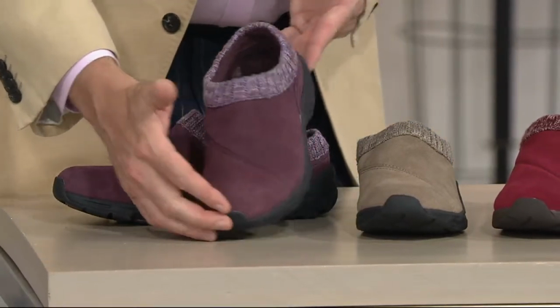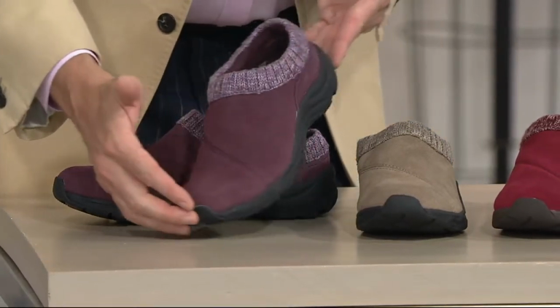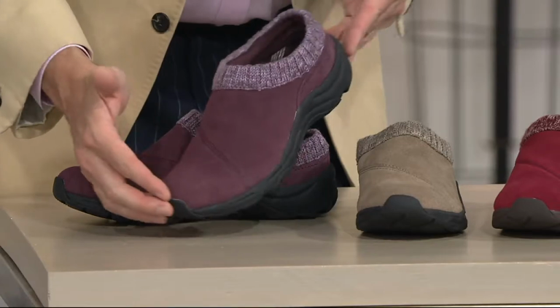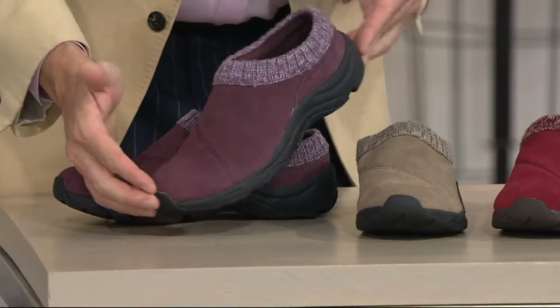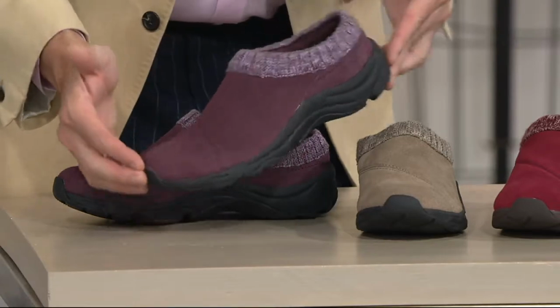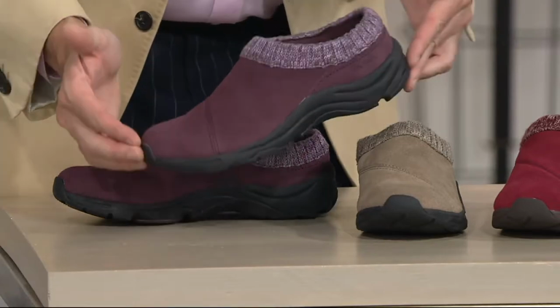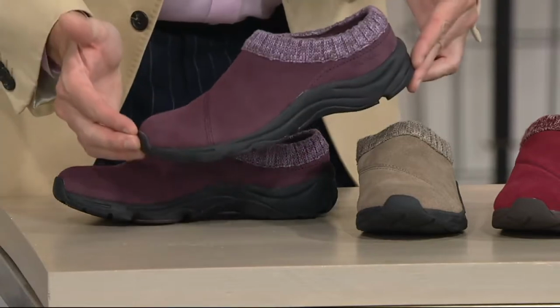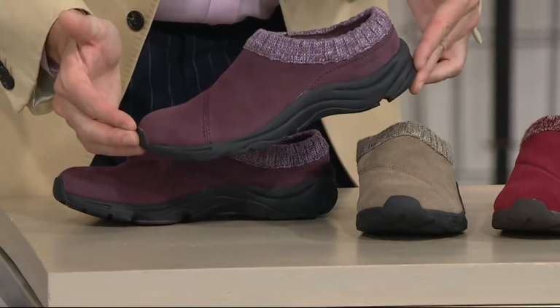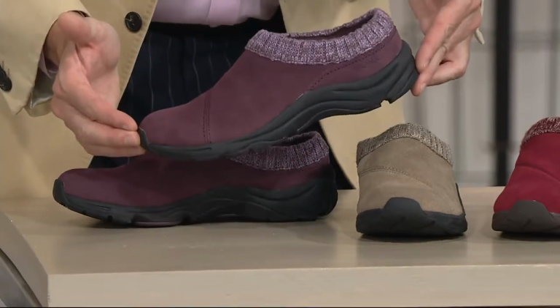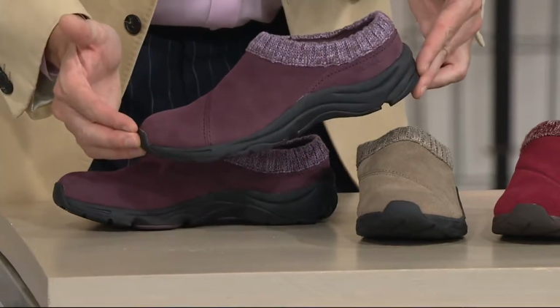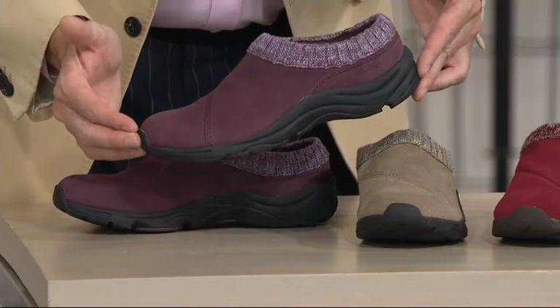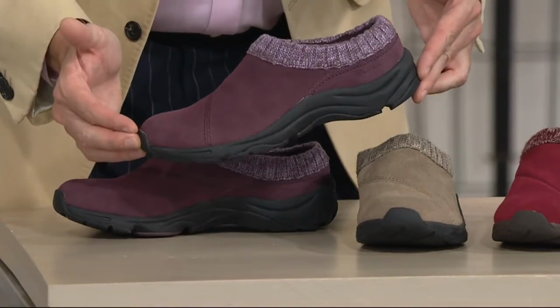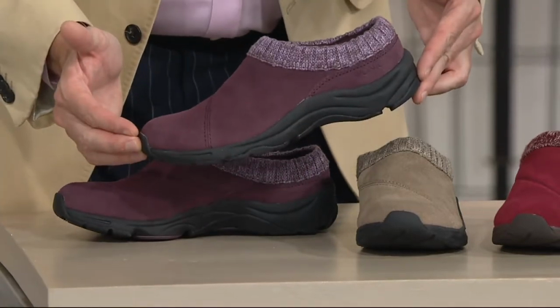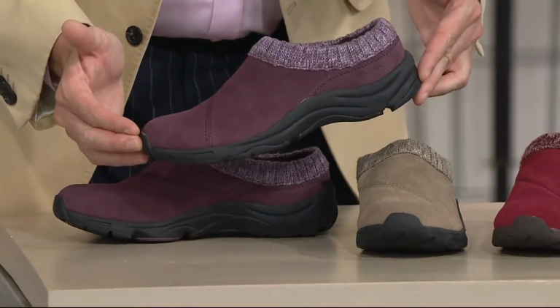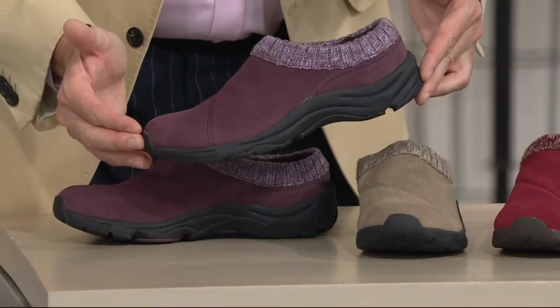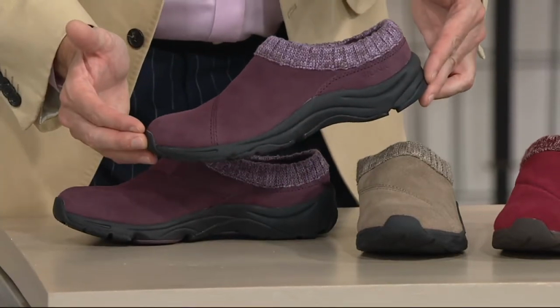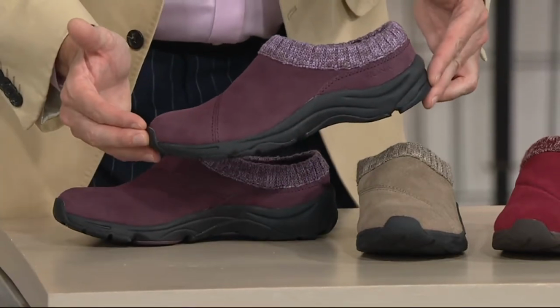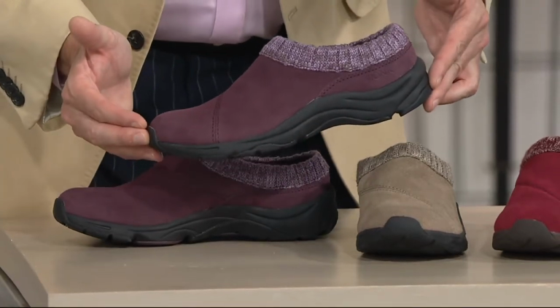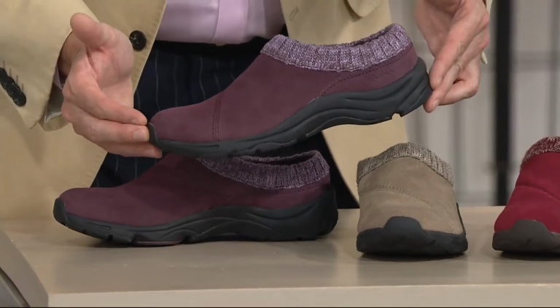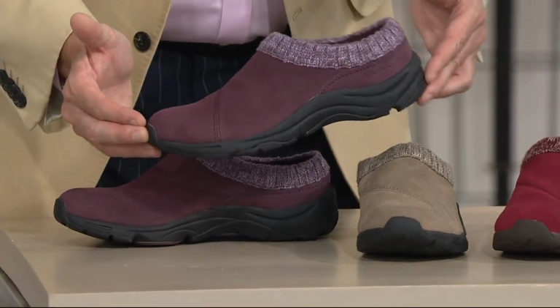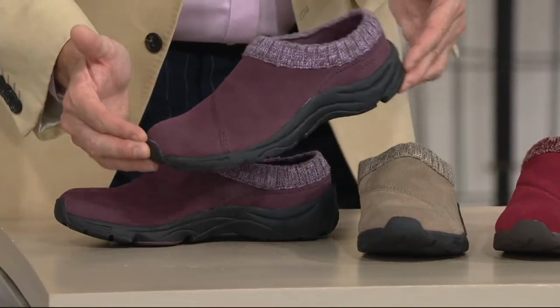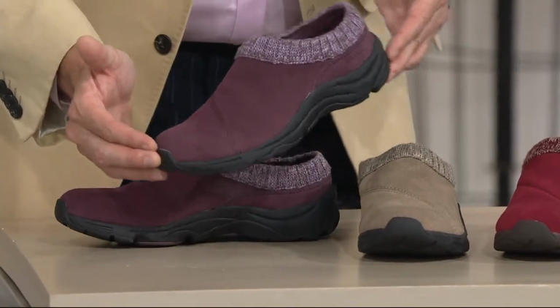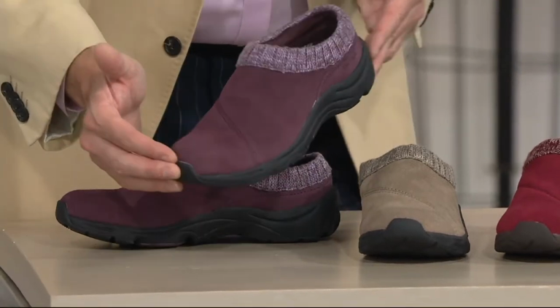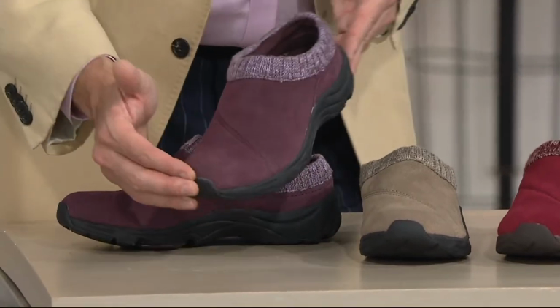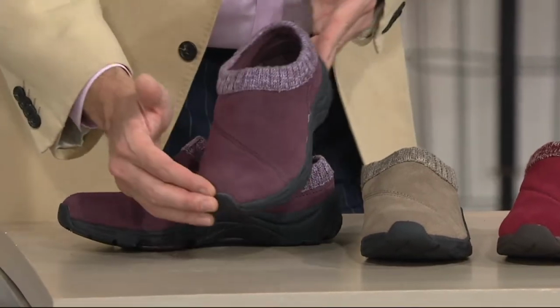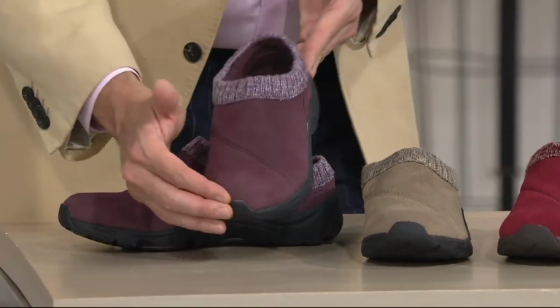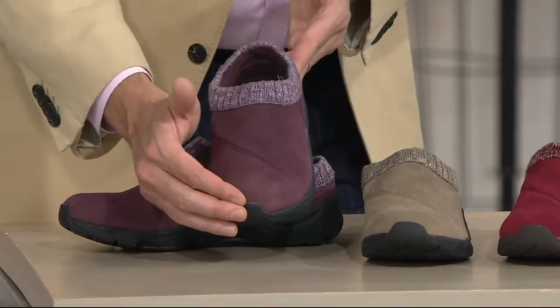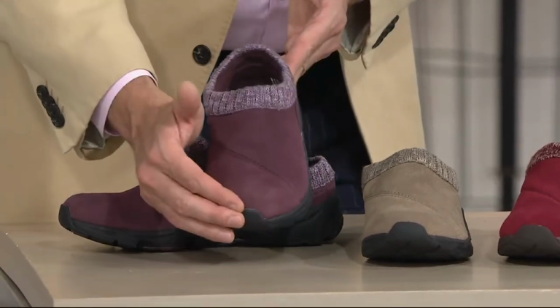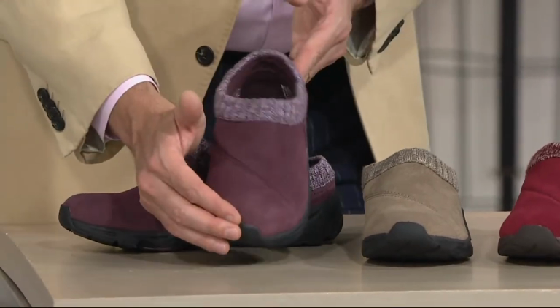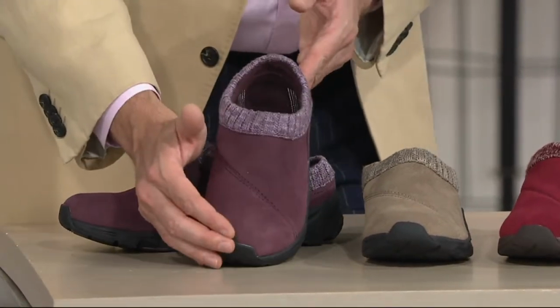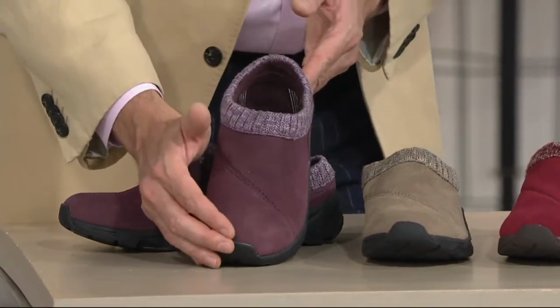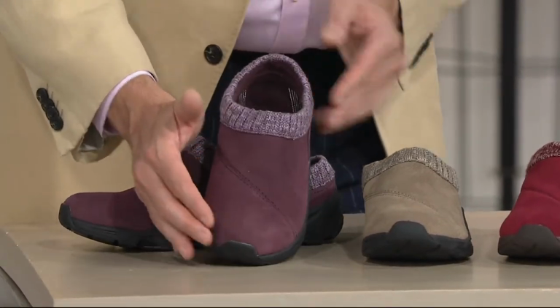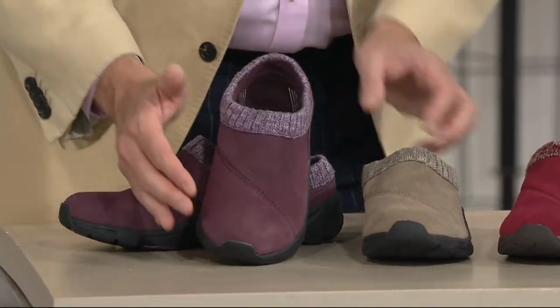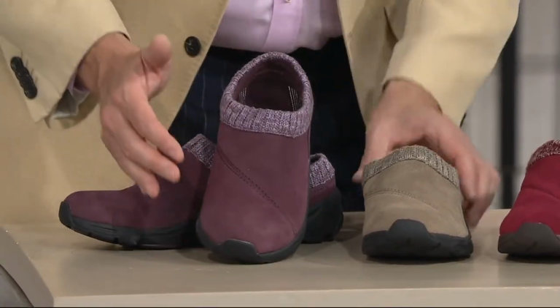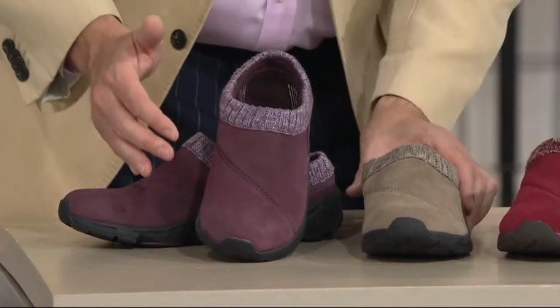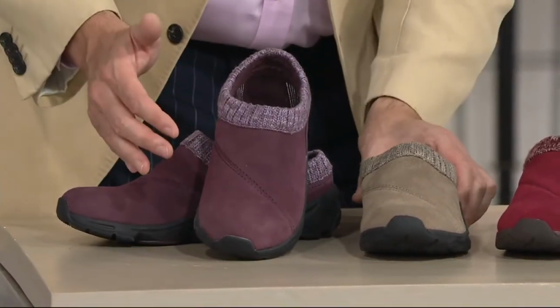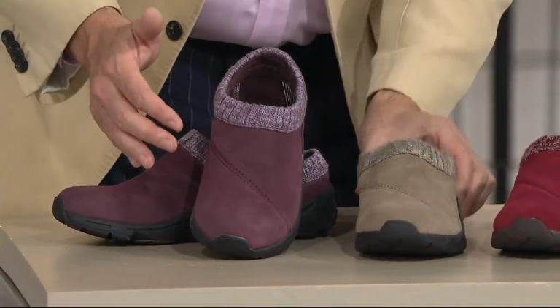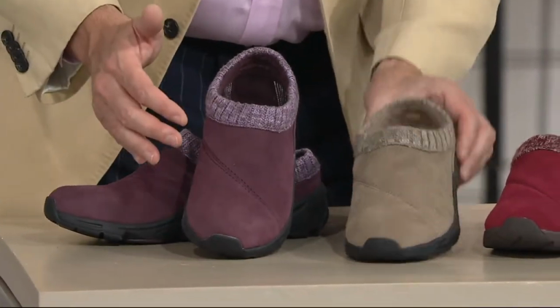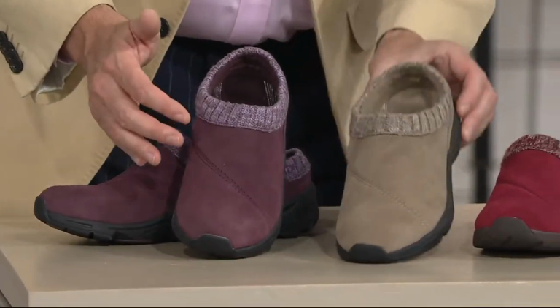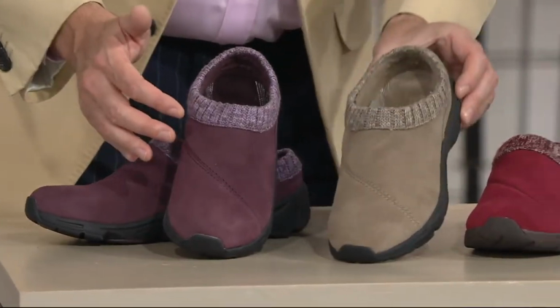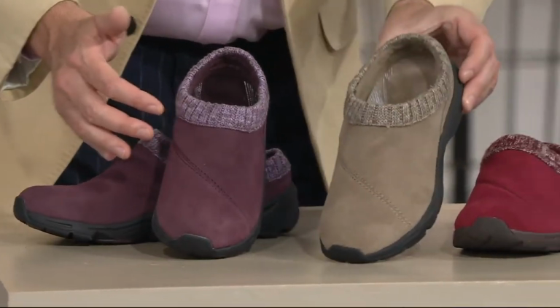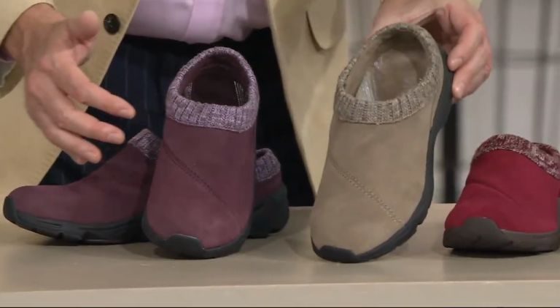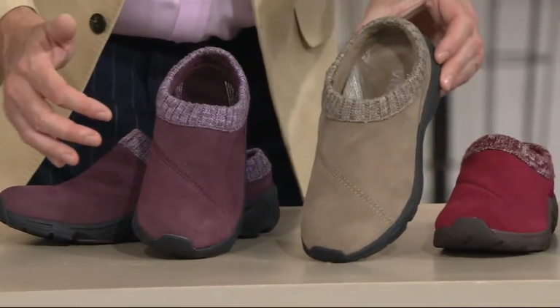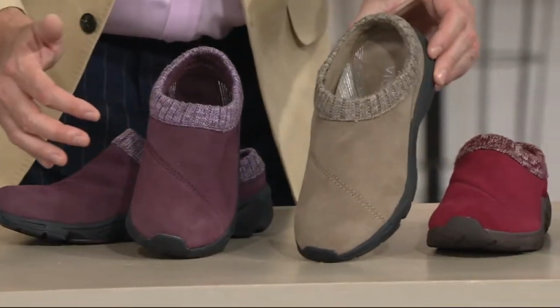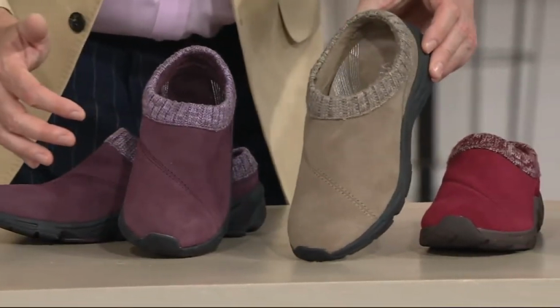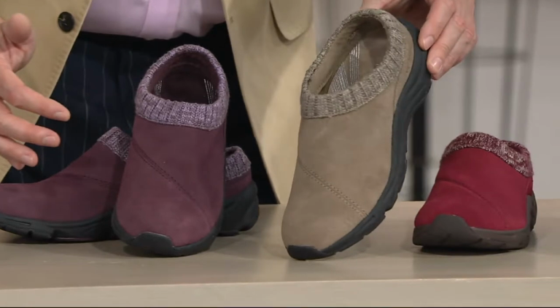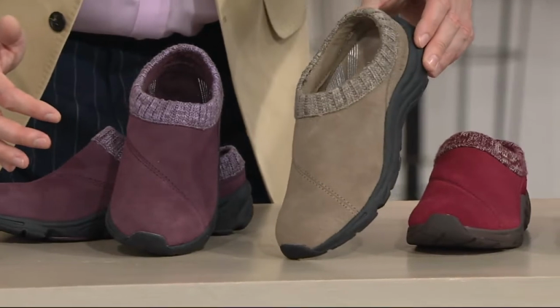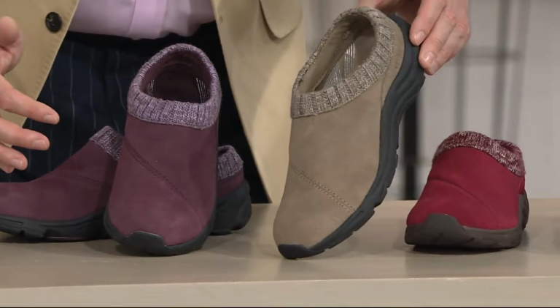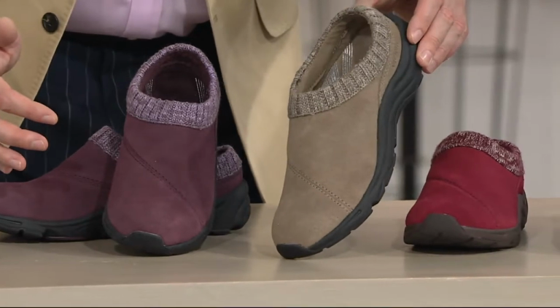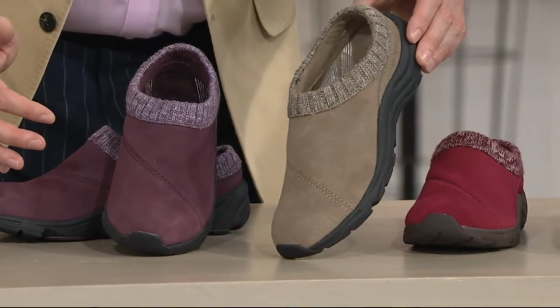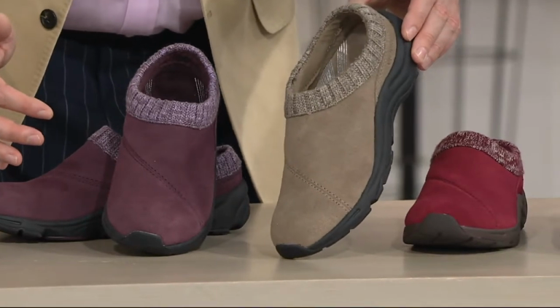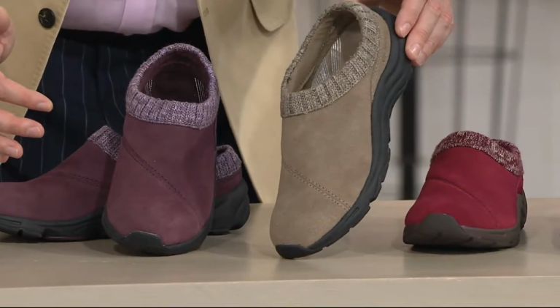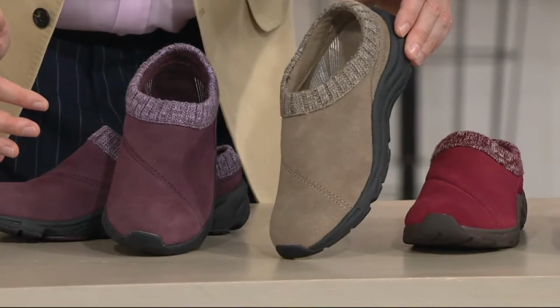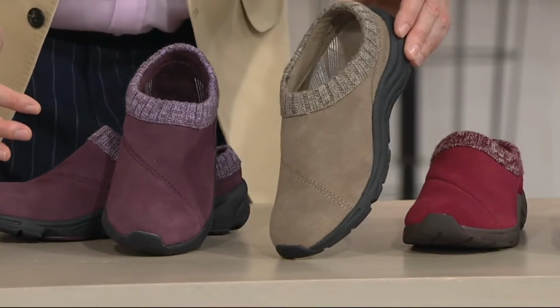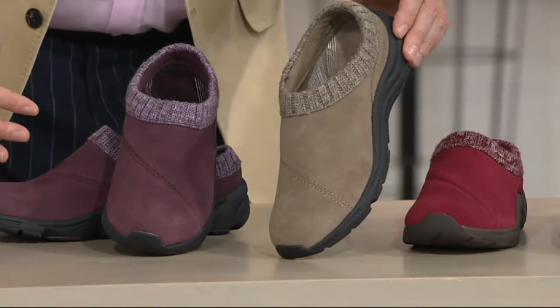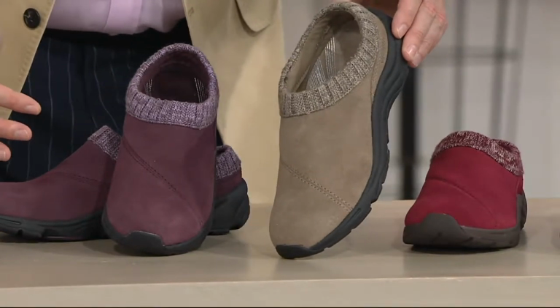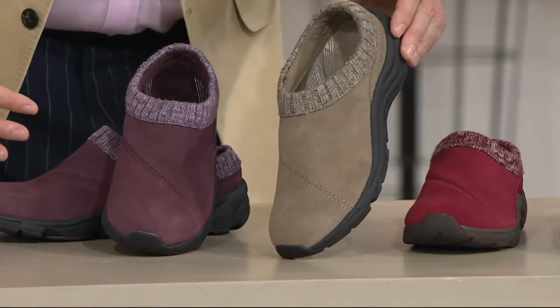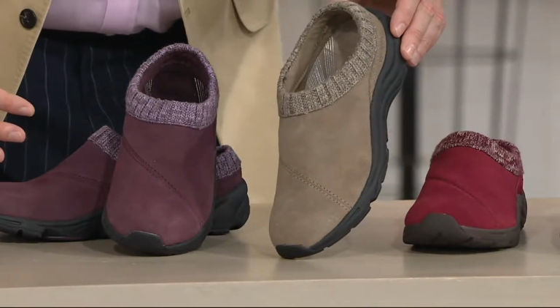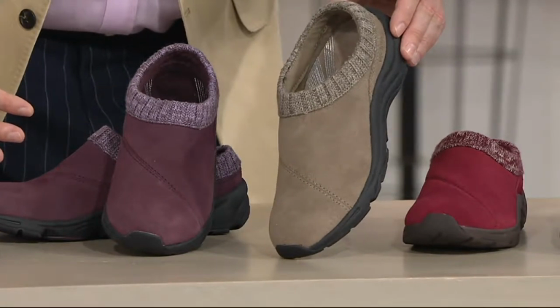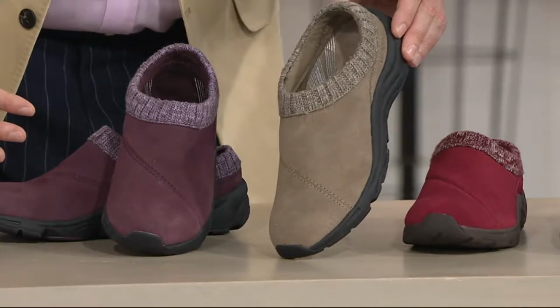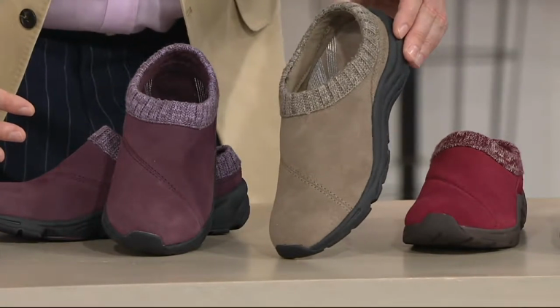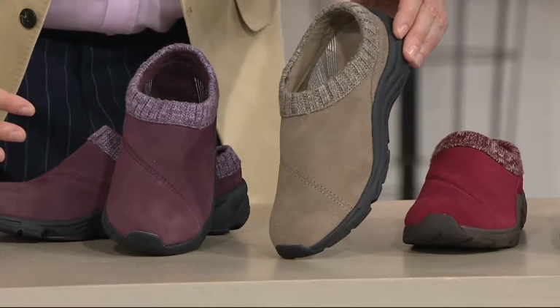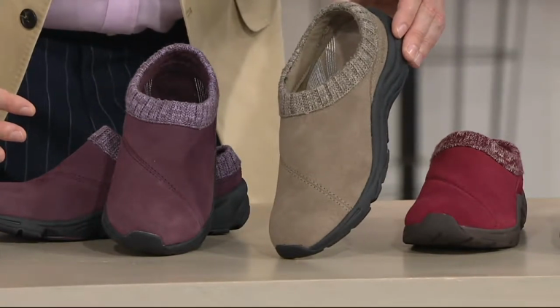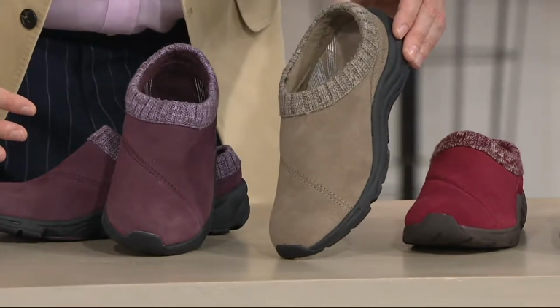What color is that? Is that the purple? That is the purple. And then the grayish — grayish, in between gray and beige.